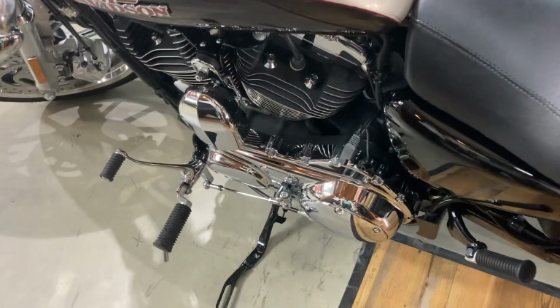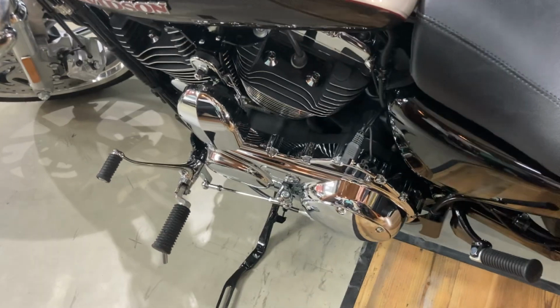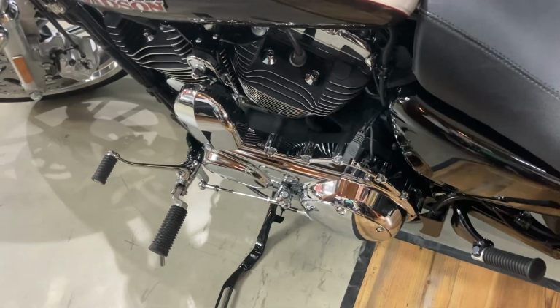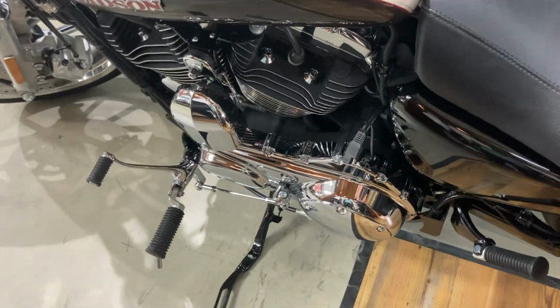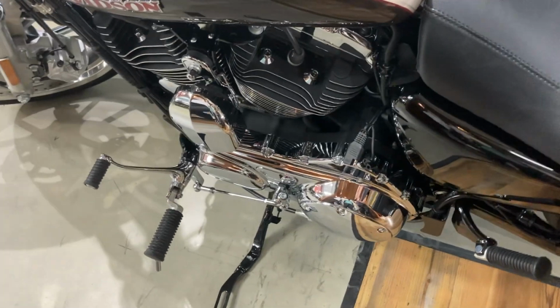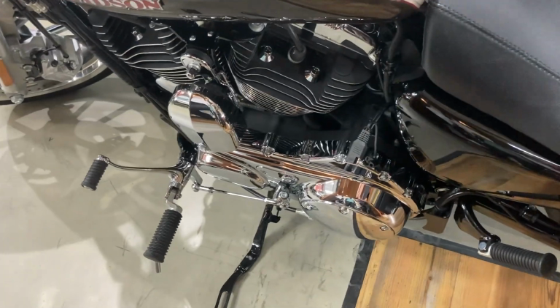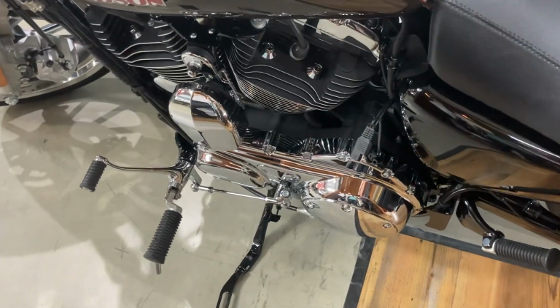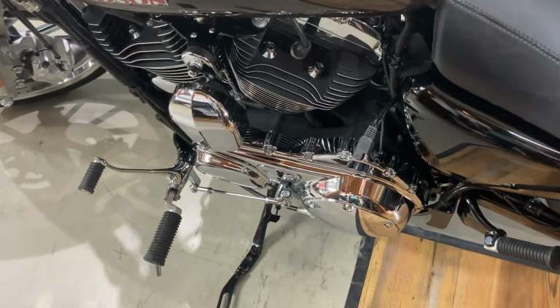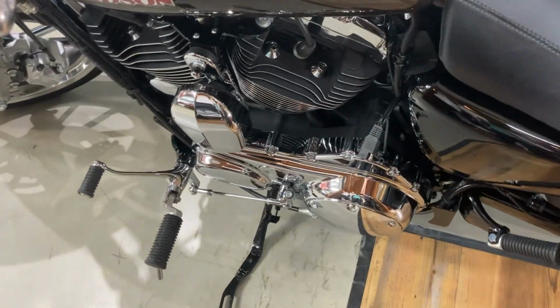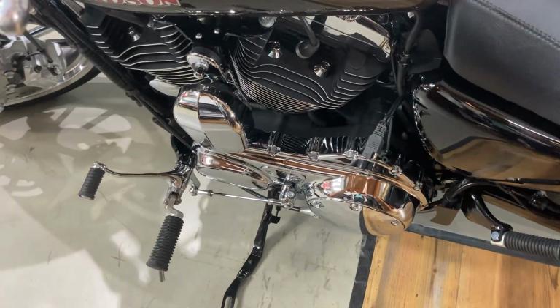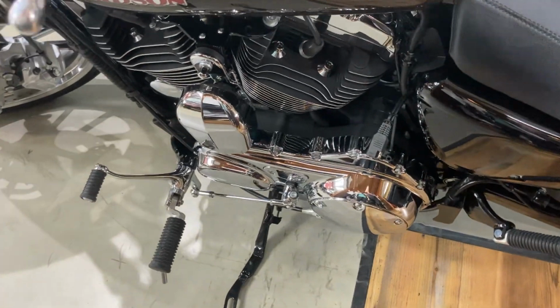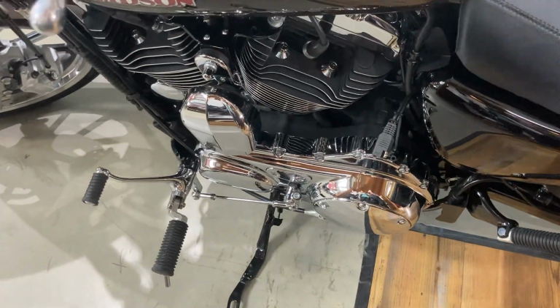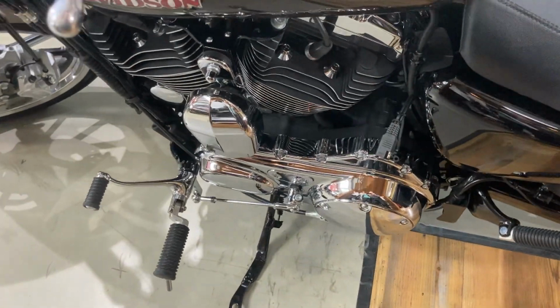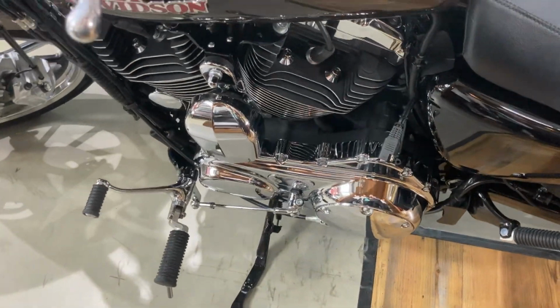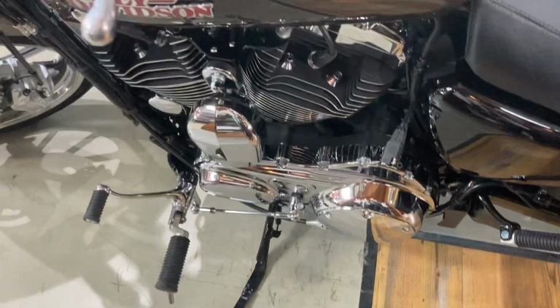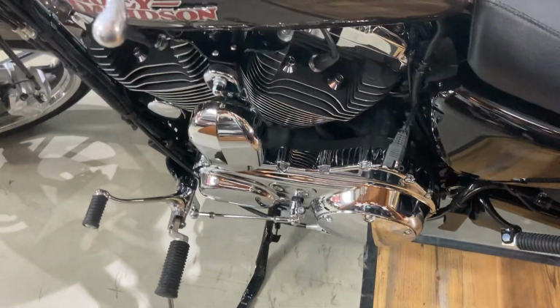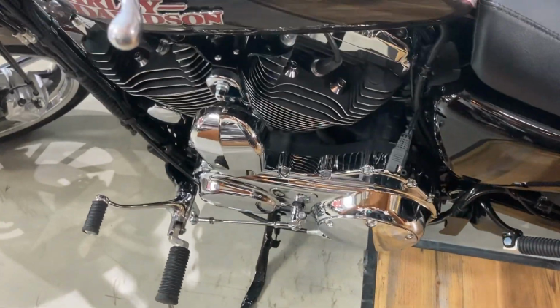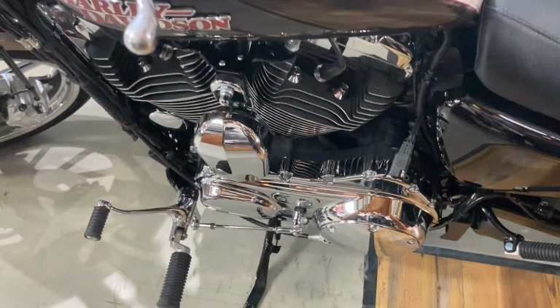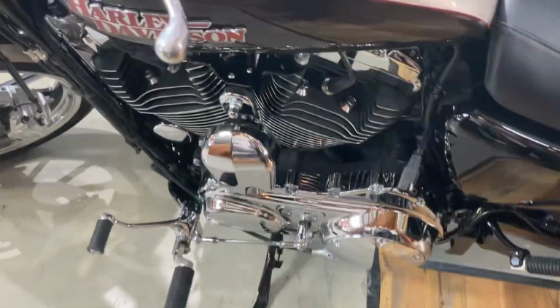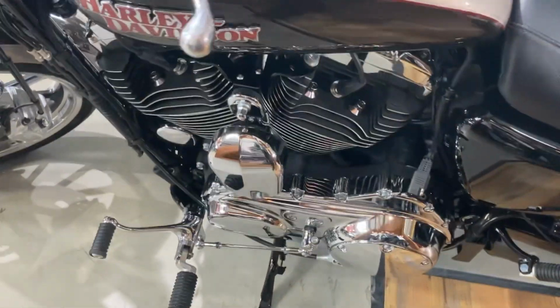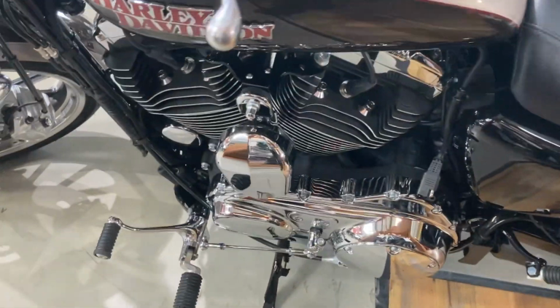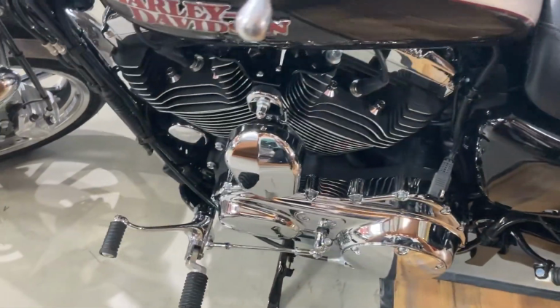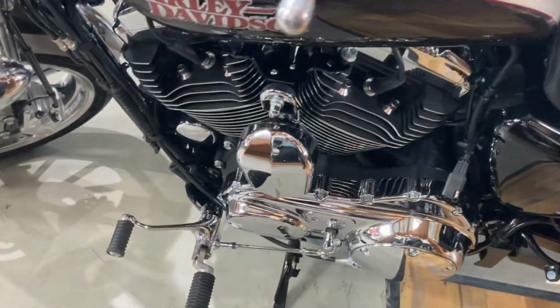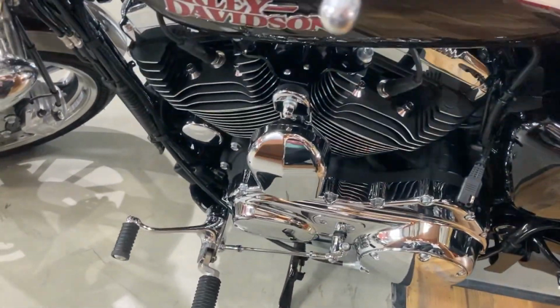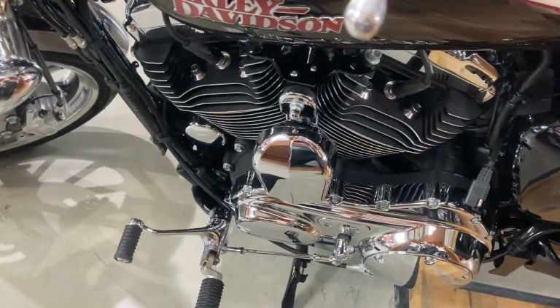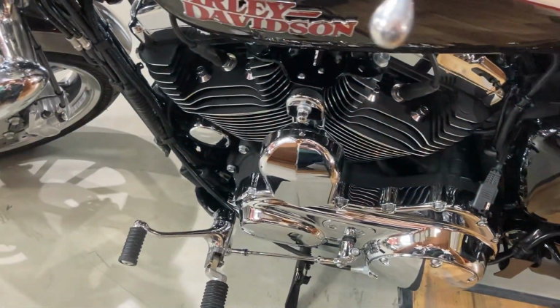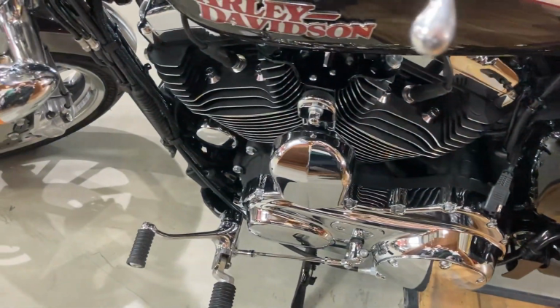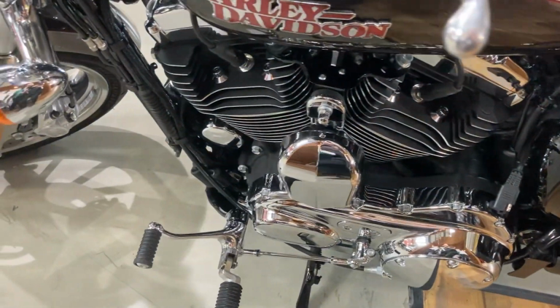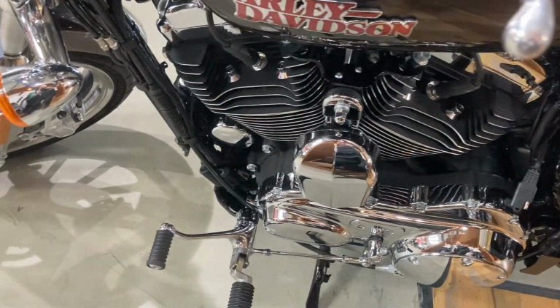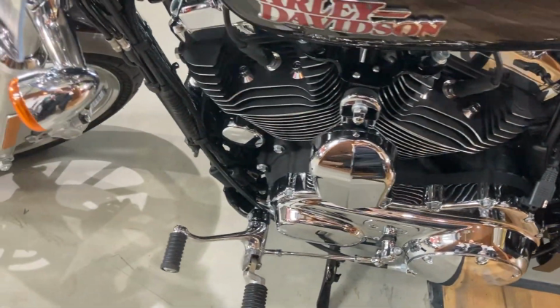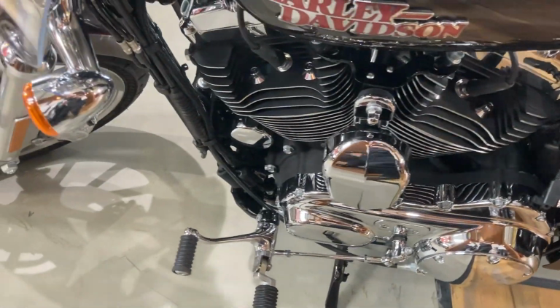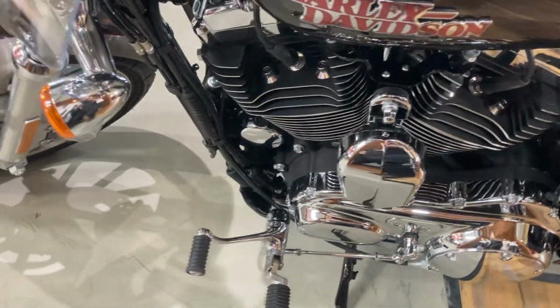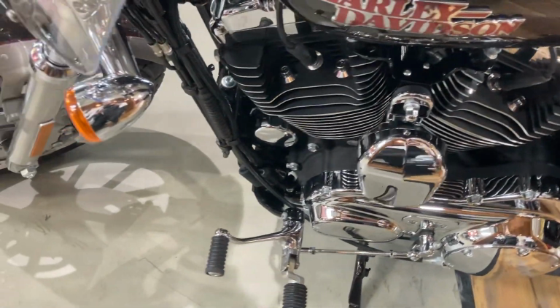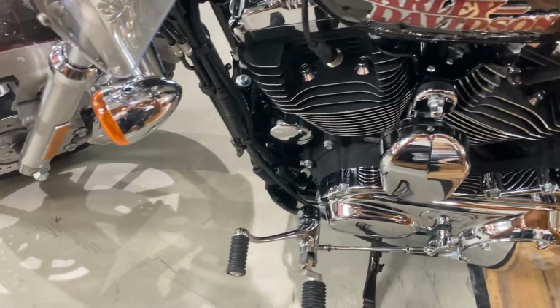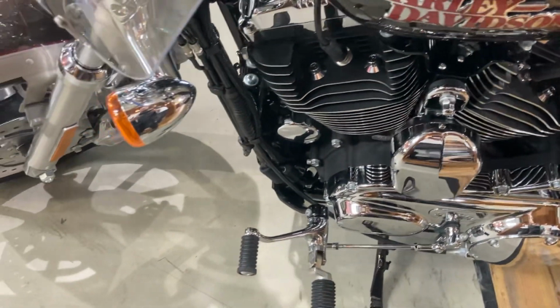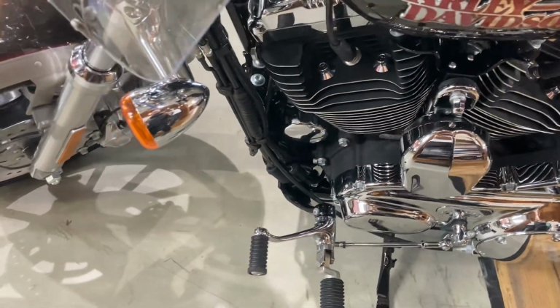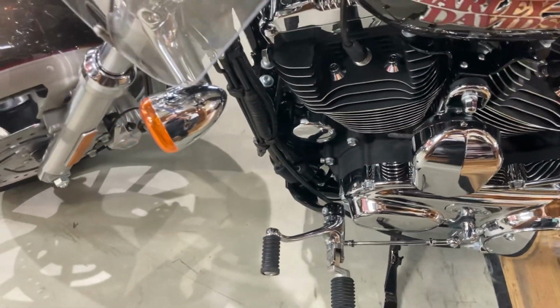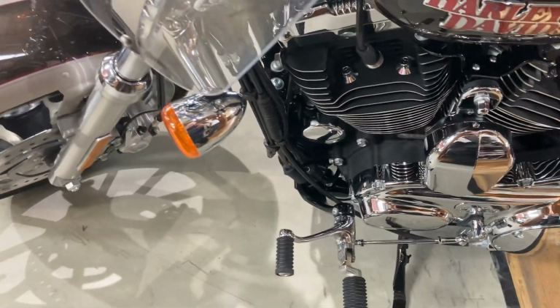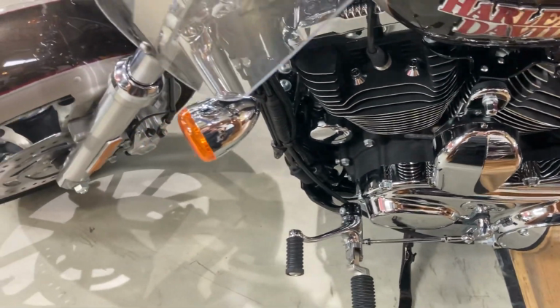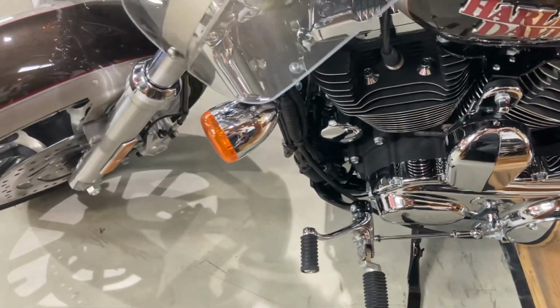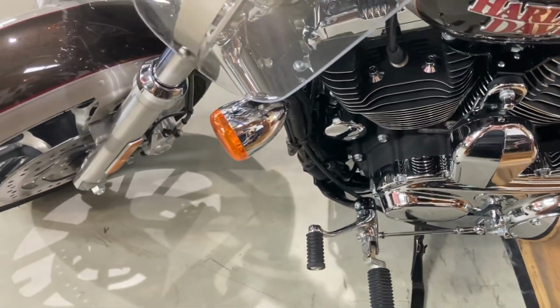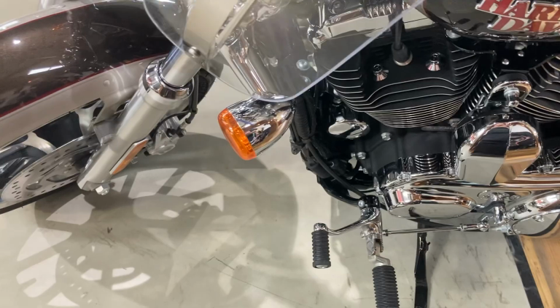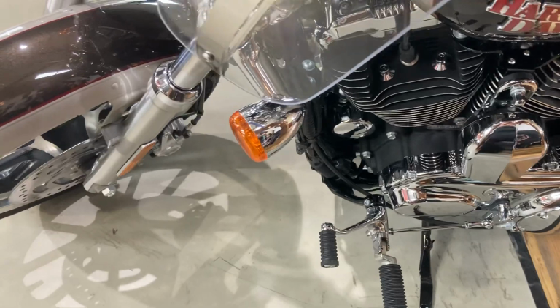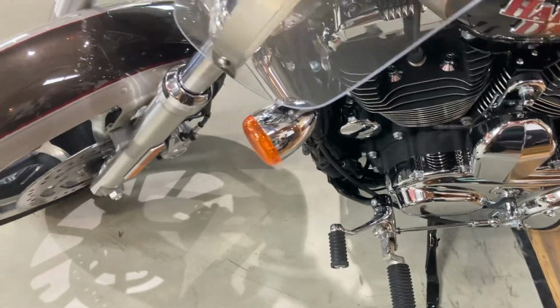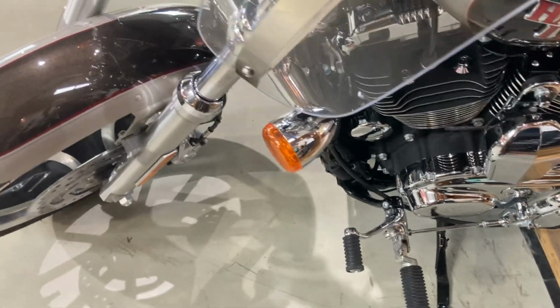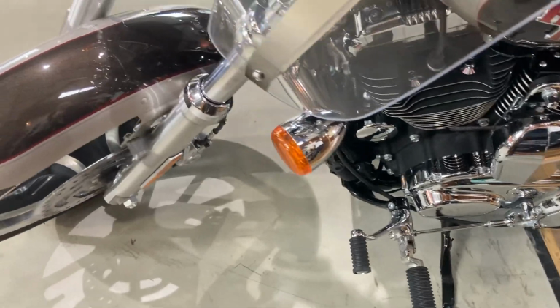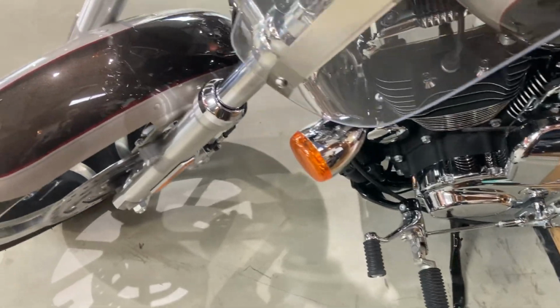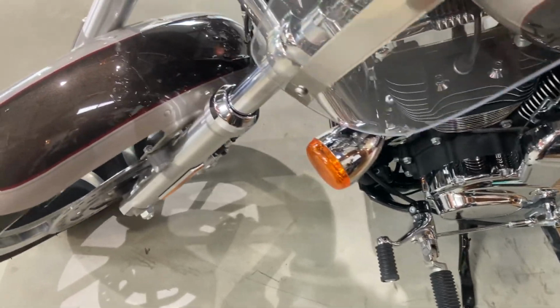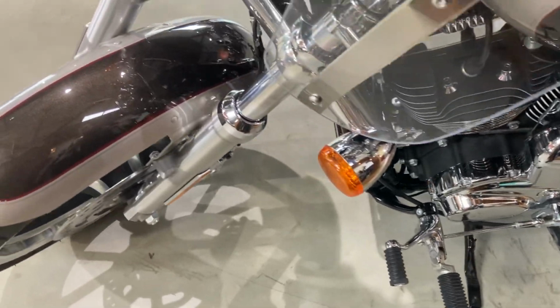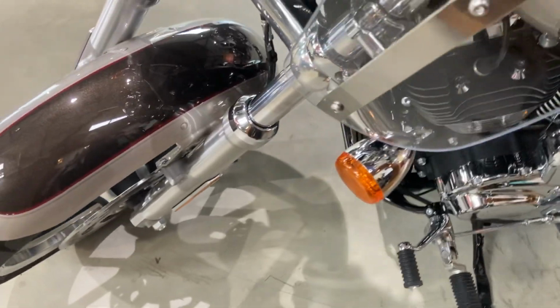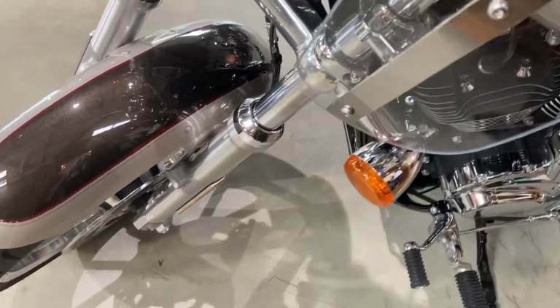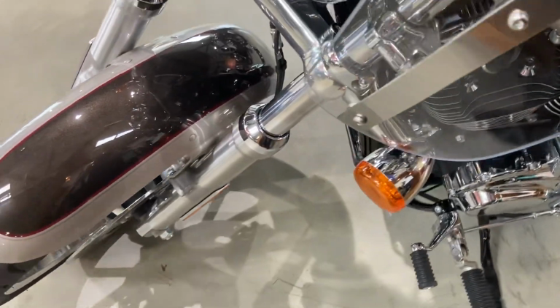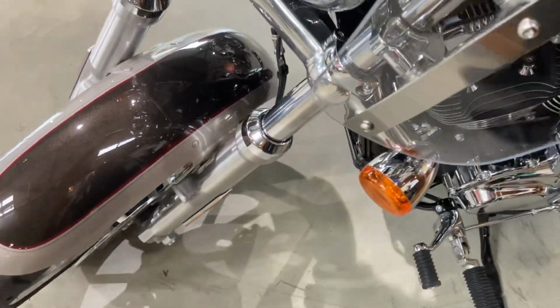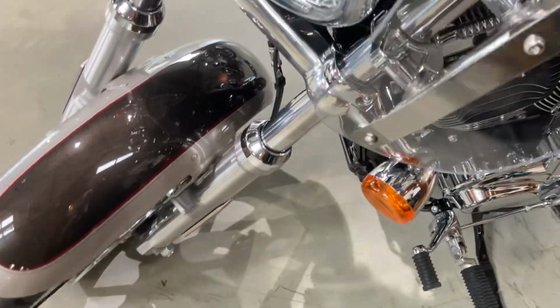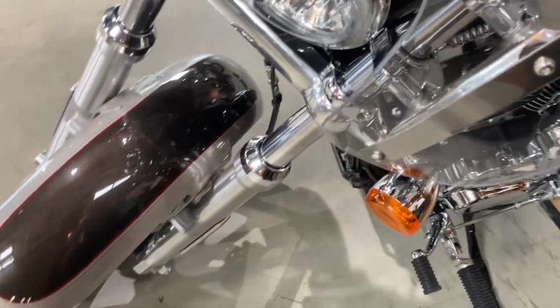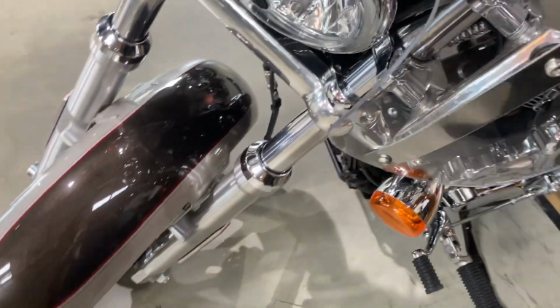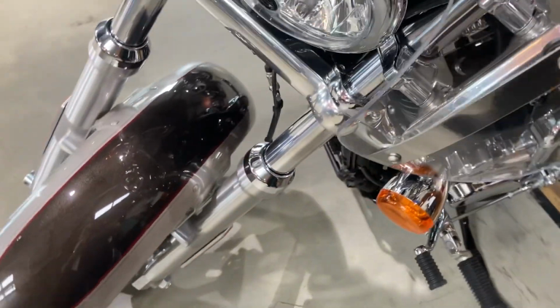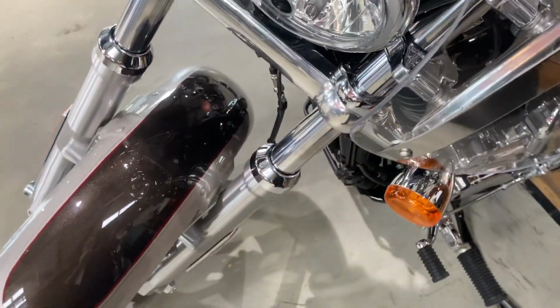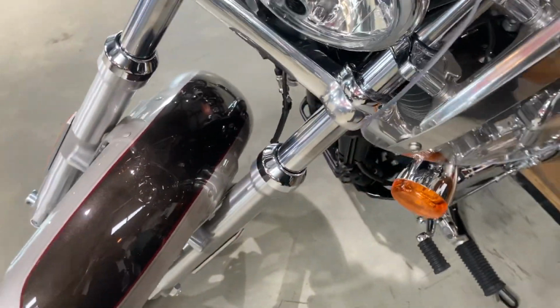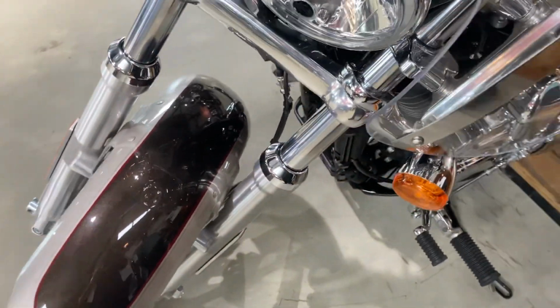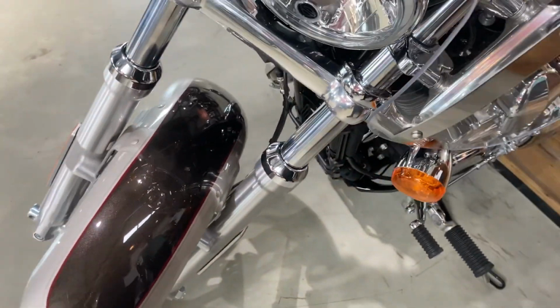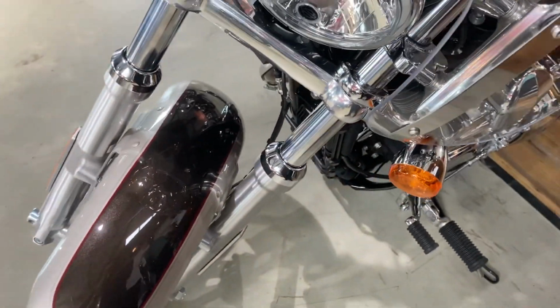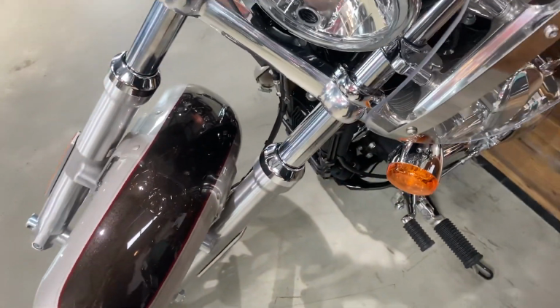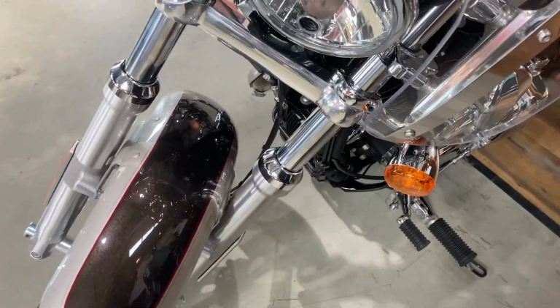It's a great Sunday cruising bike with the screen and bags attached, and it's got a serious distance capability.